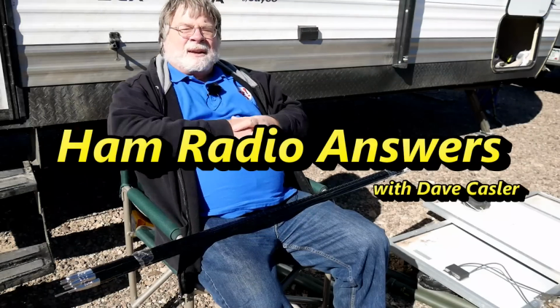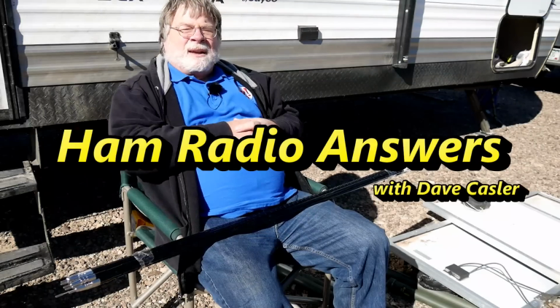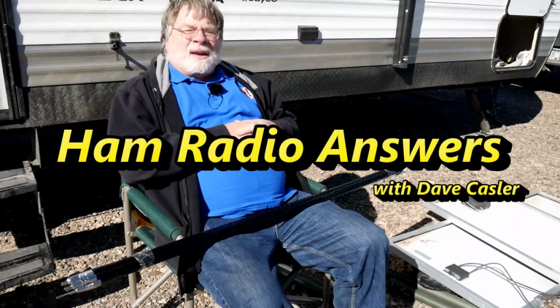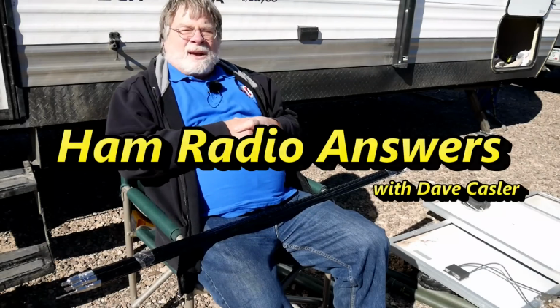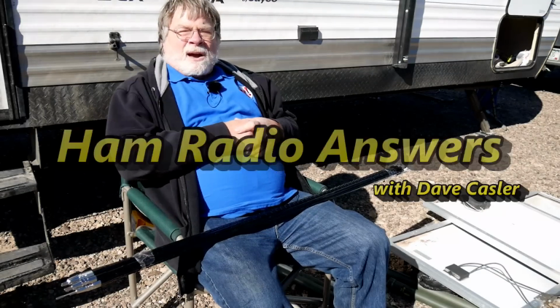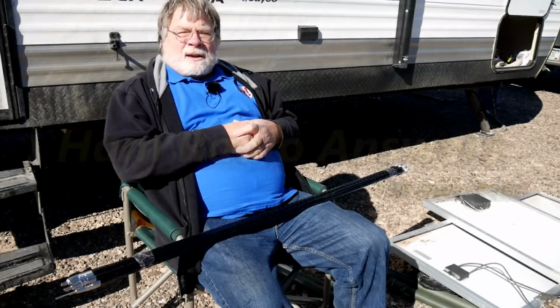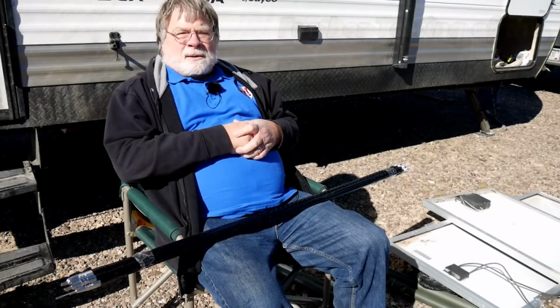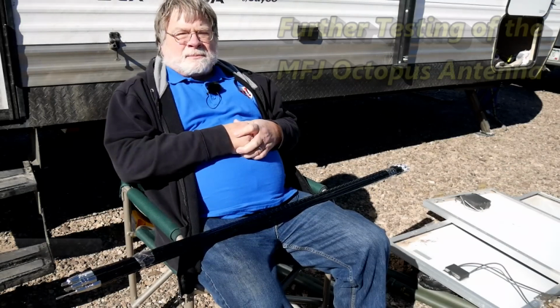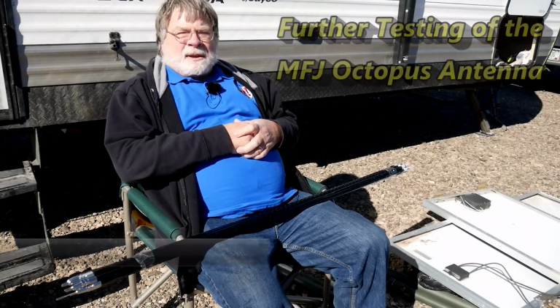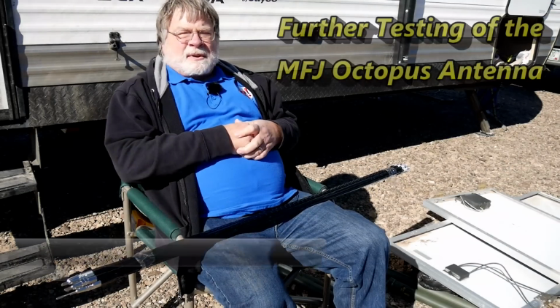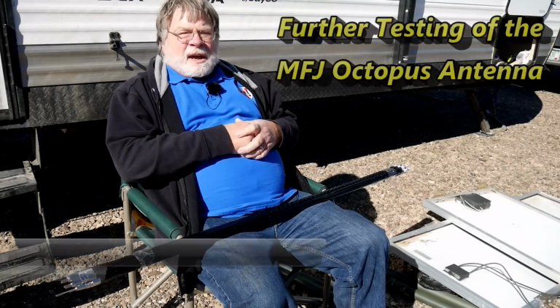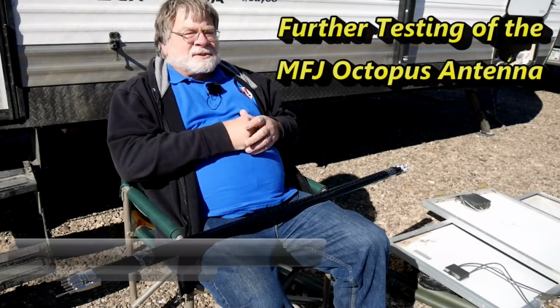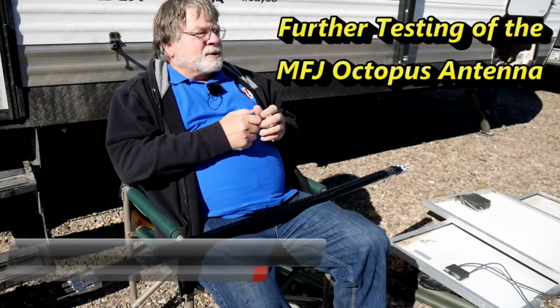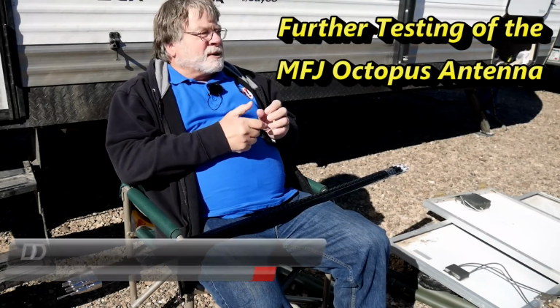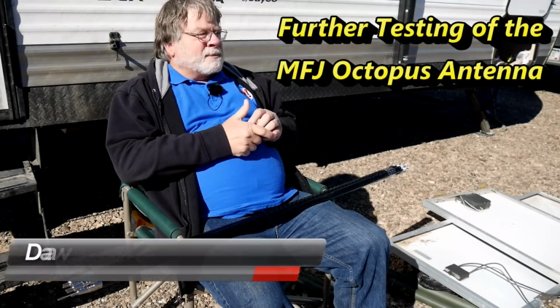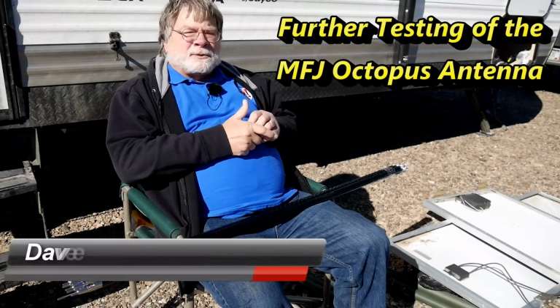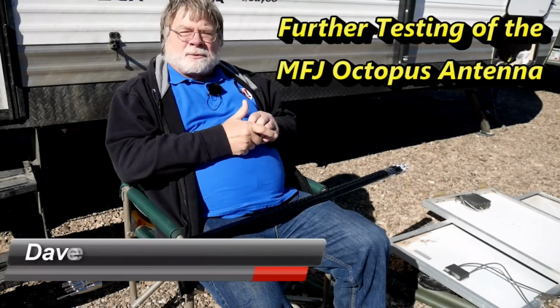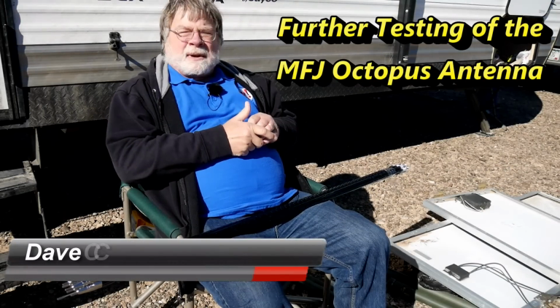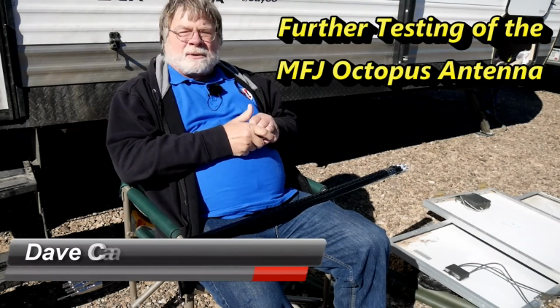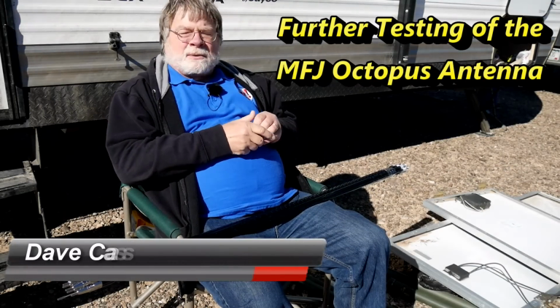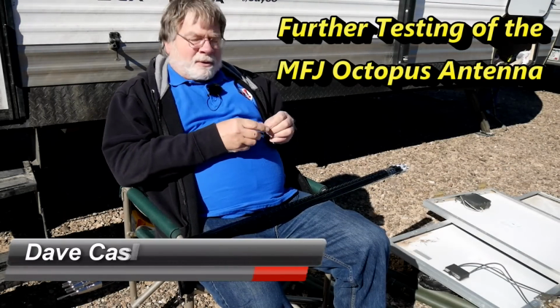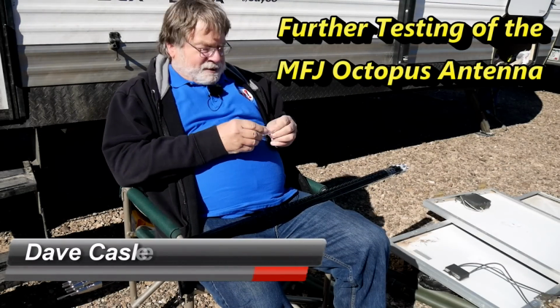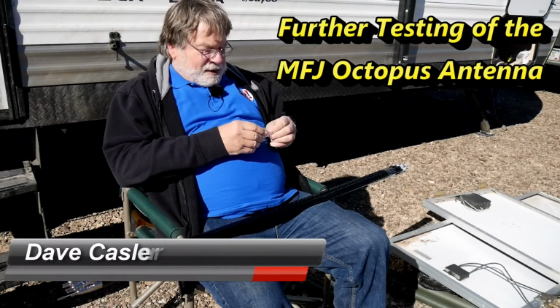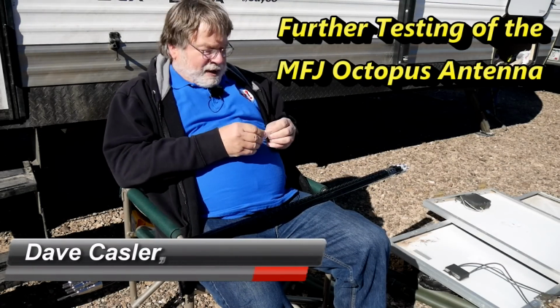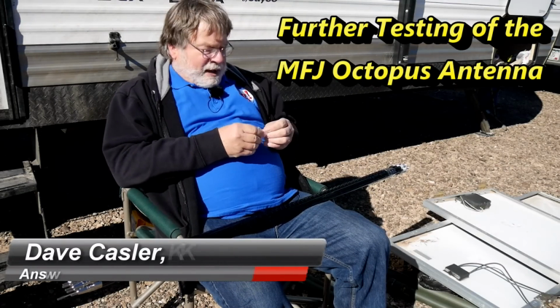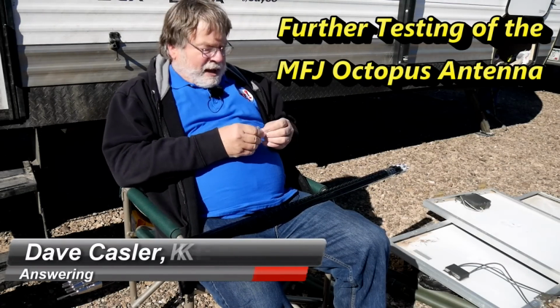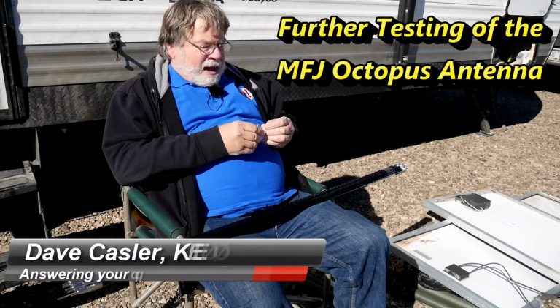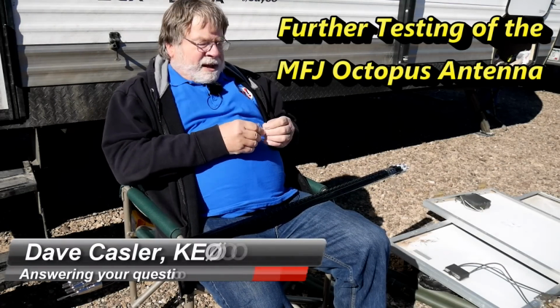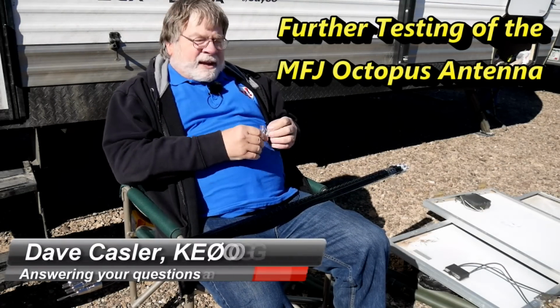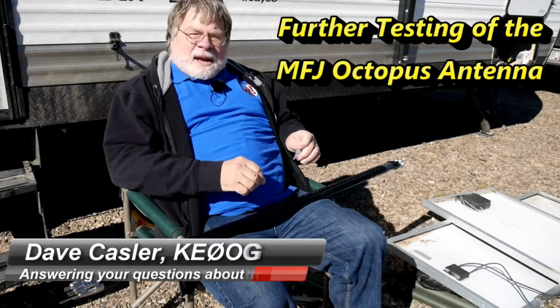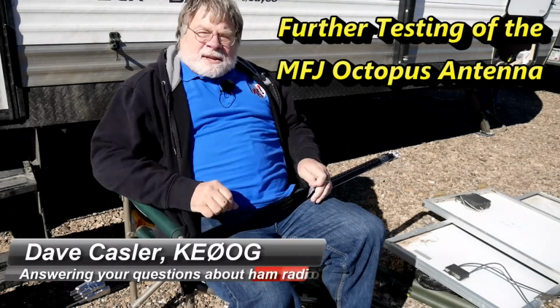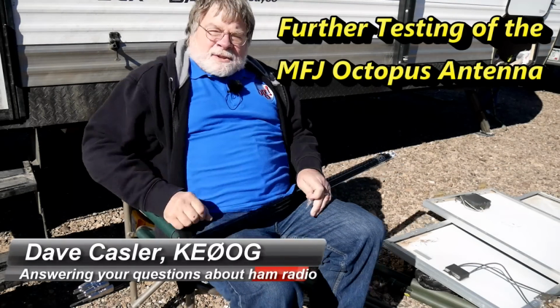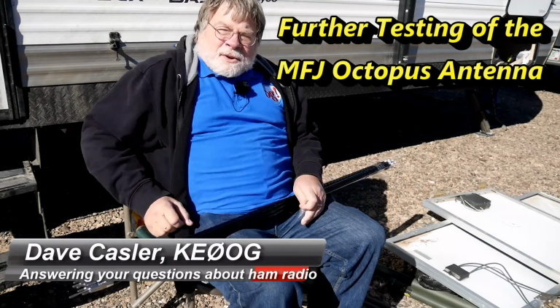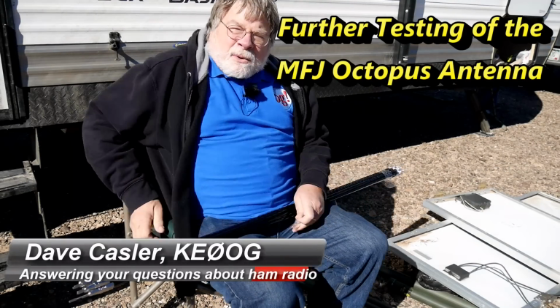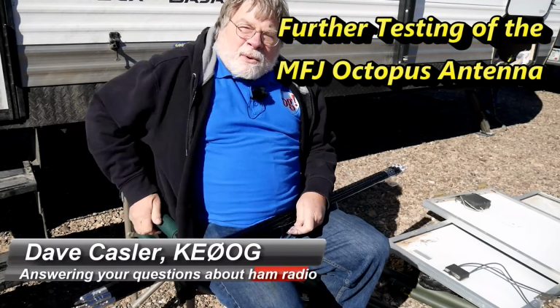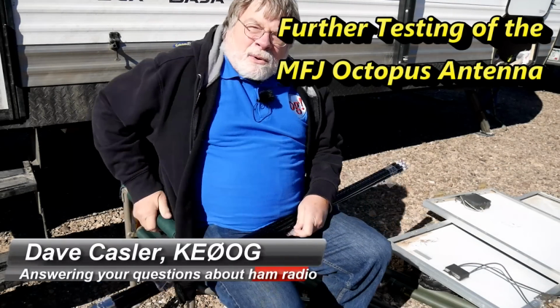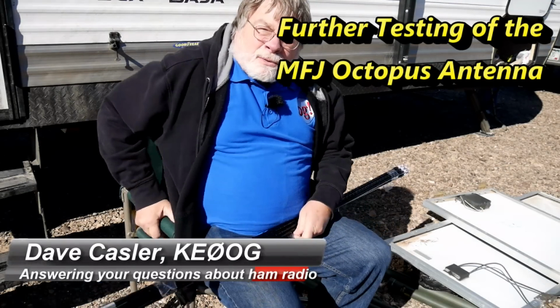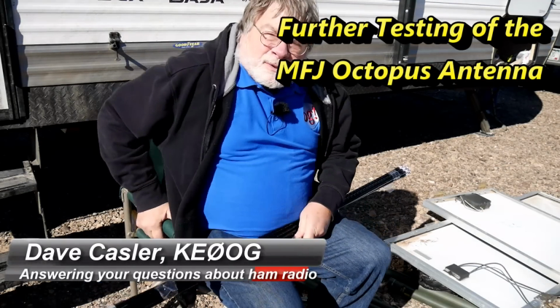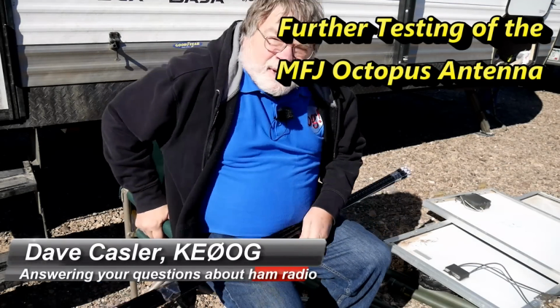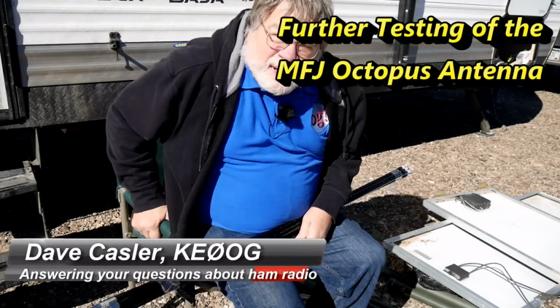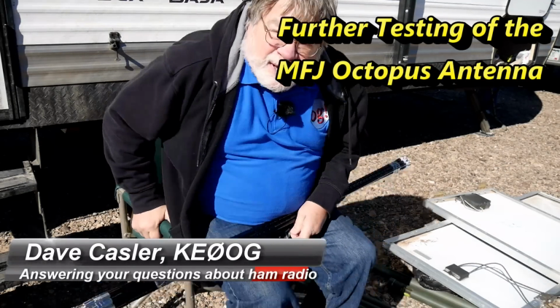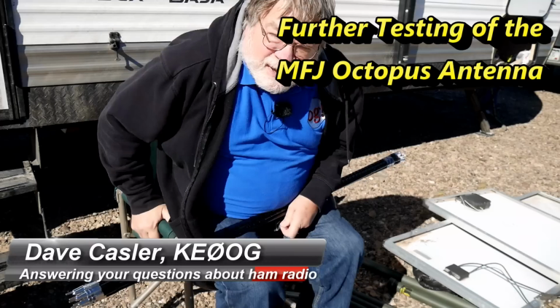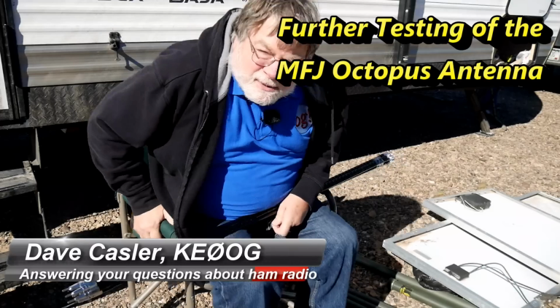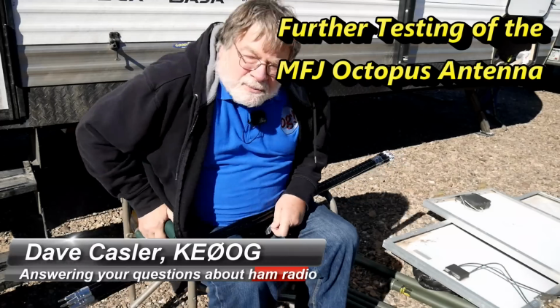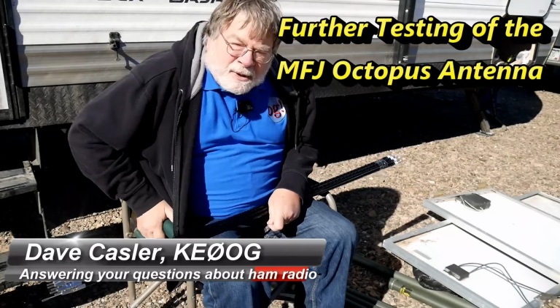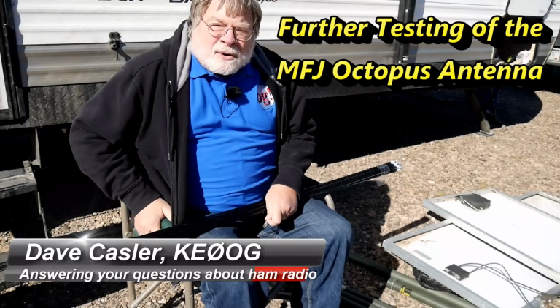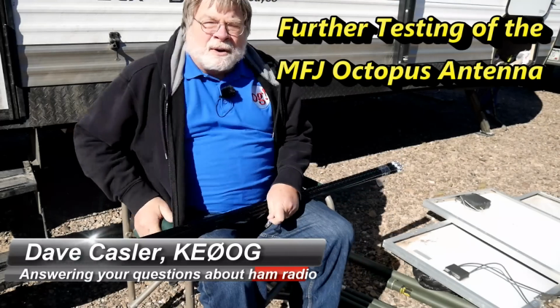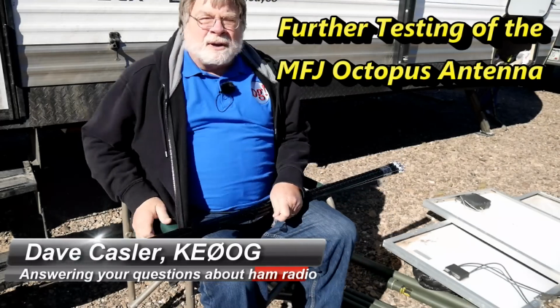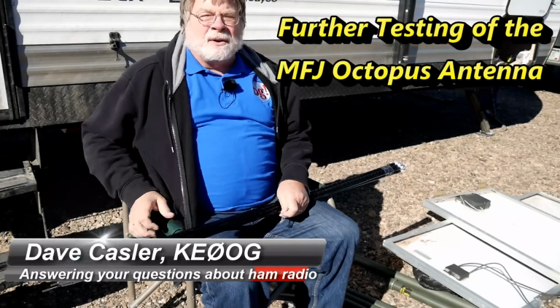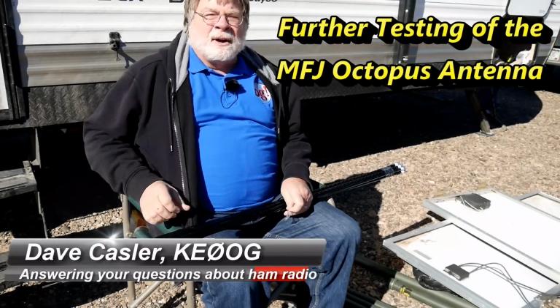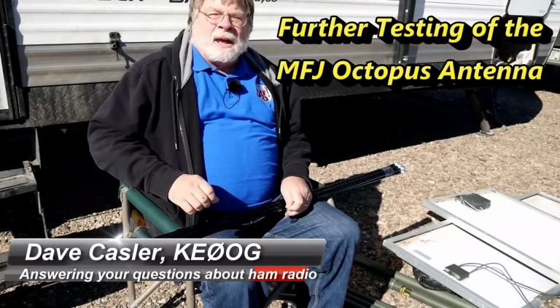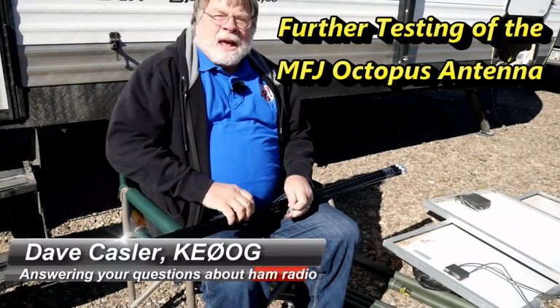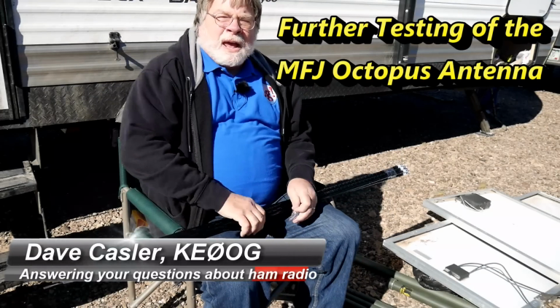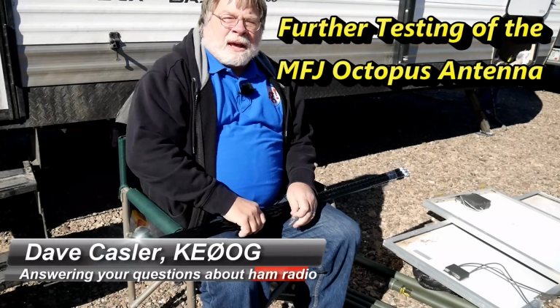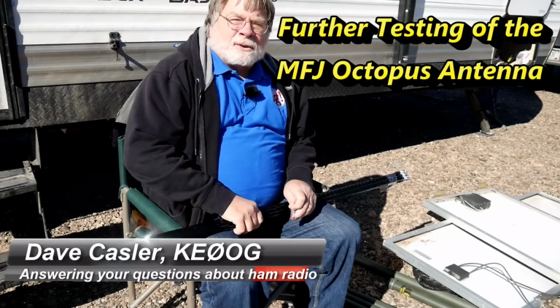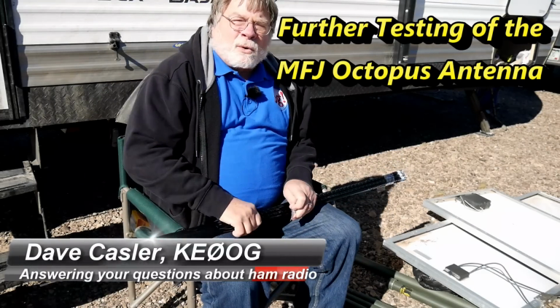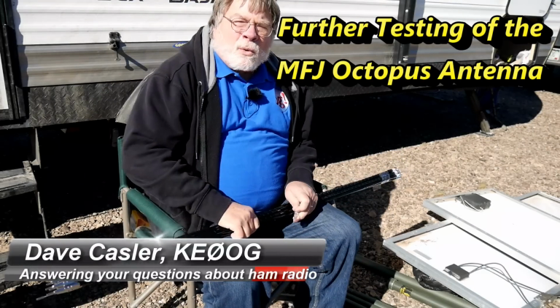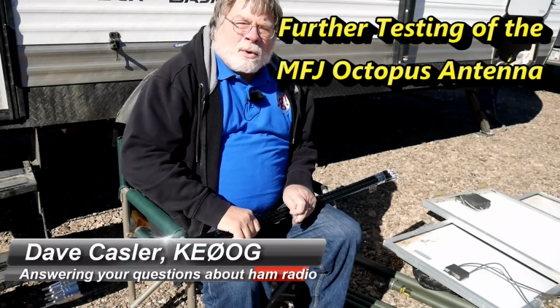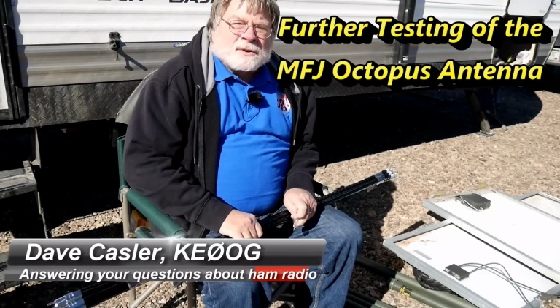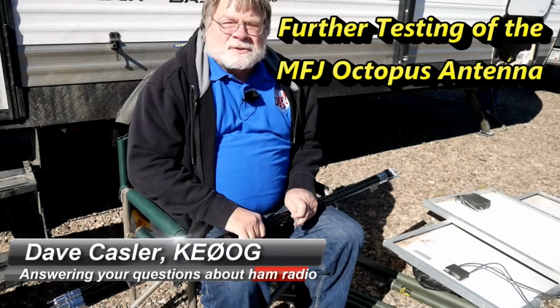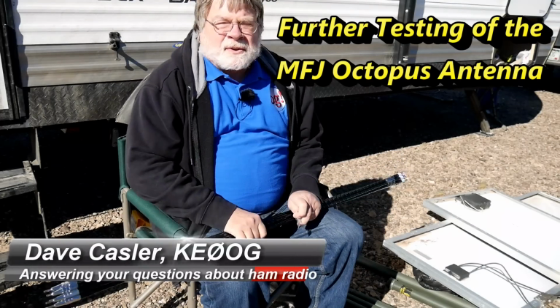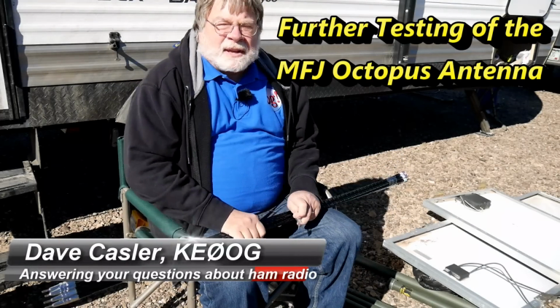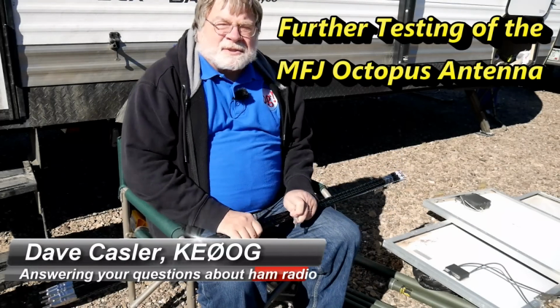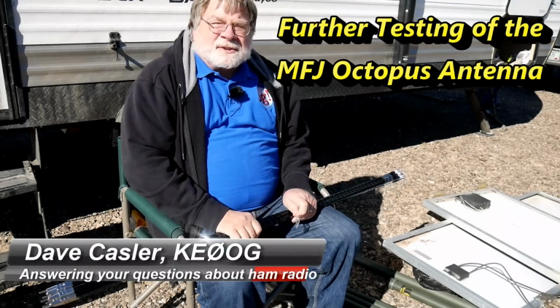Hi, I'm Dave Kassler, Amateur Radio Callsign KE0OG, and we are here at QuartzFest.